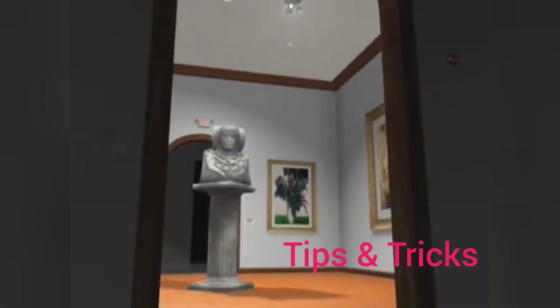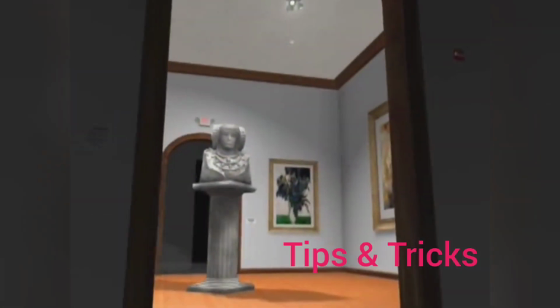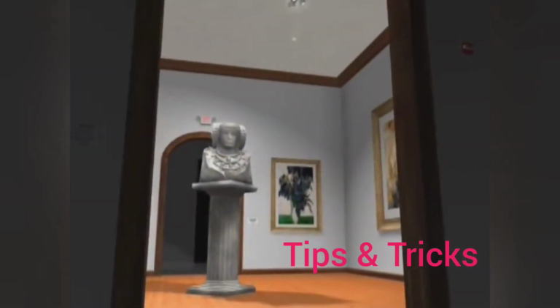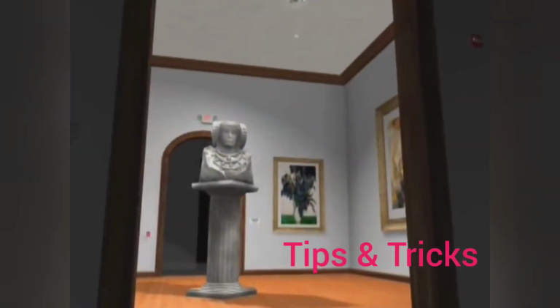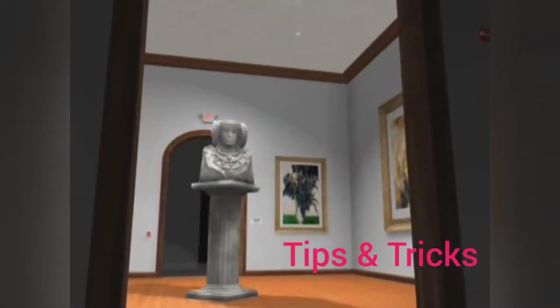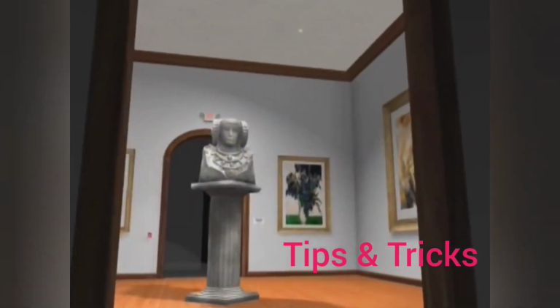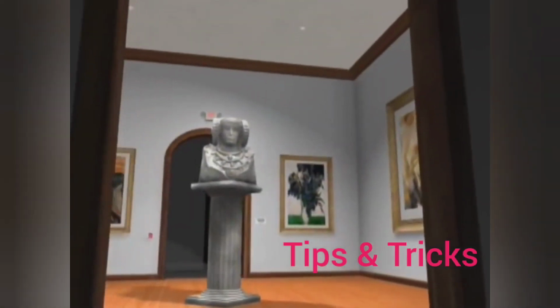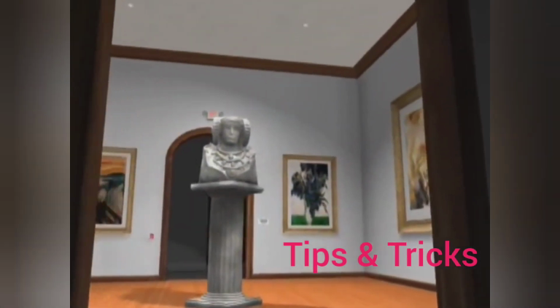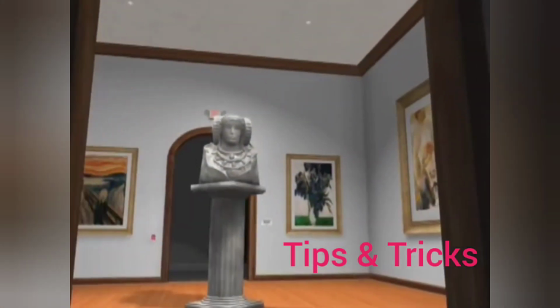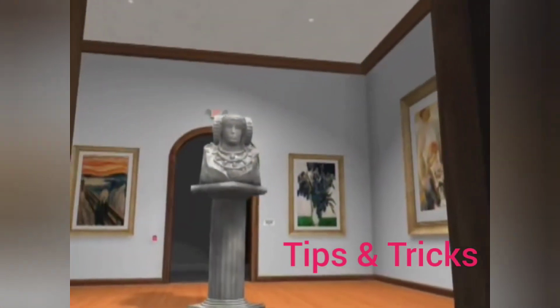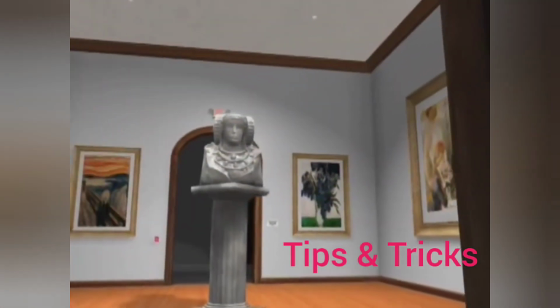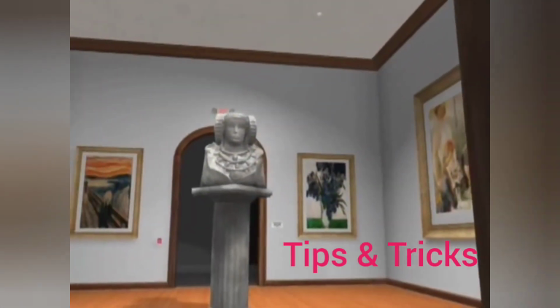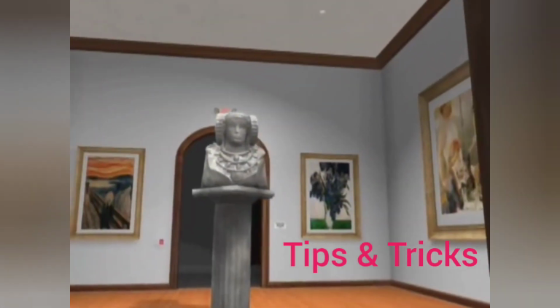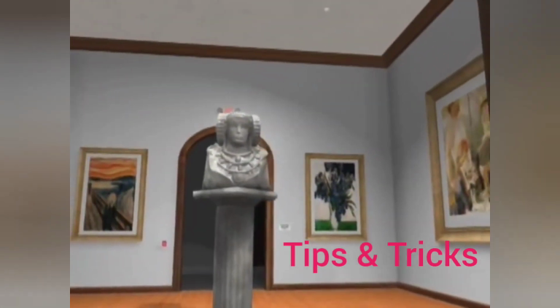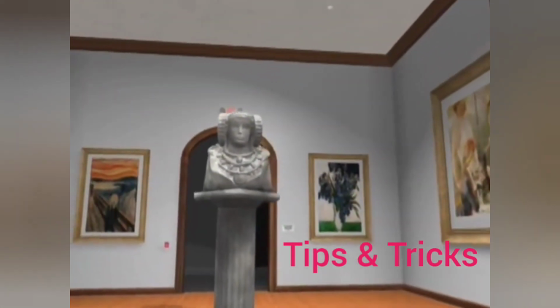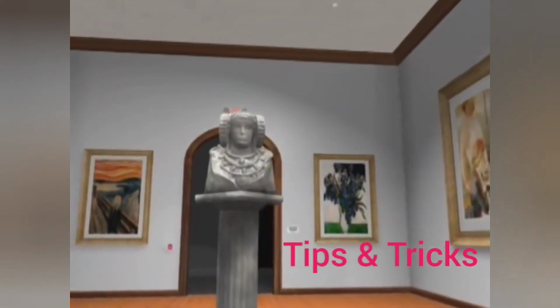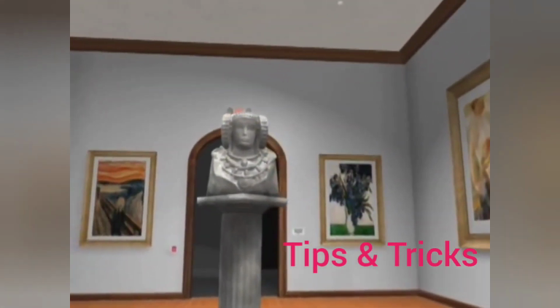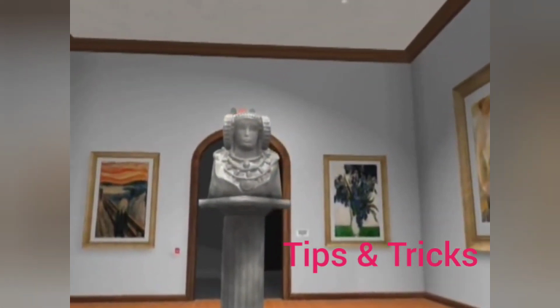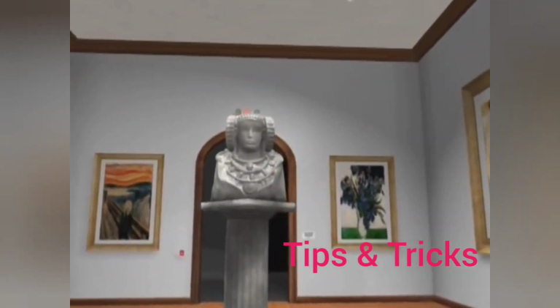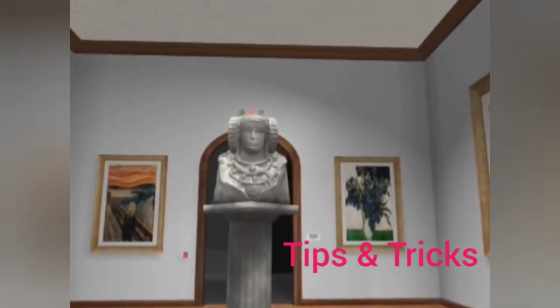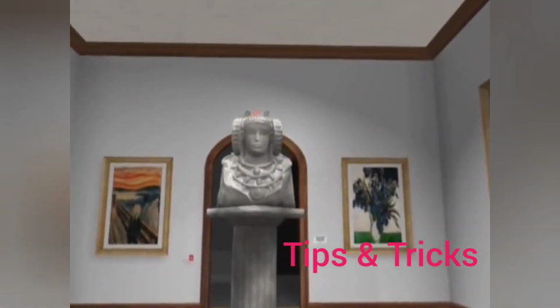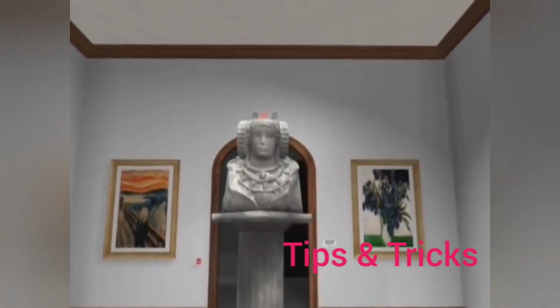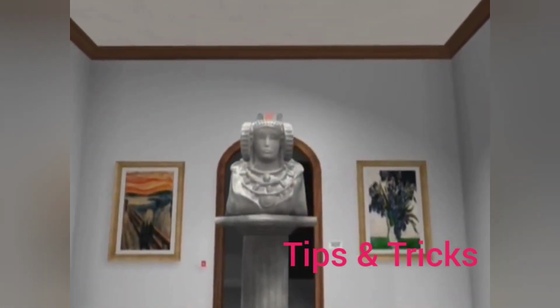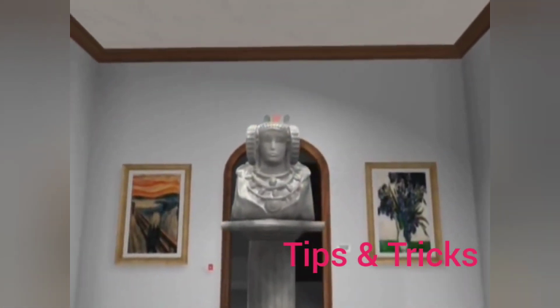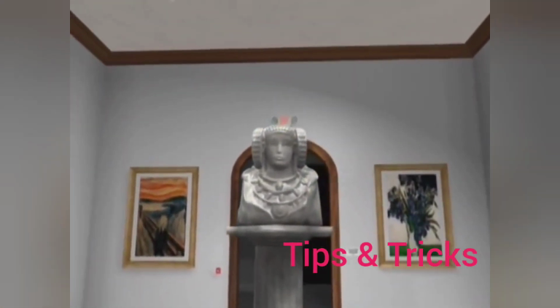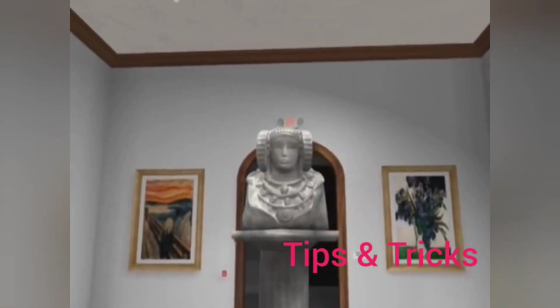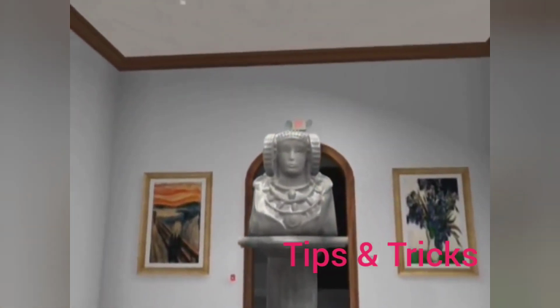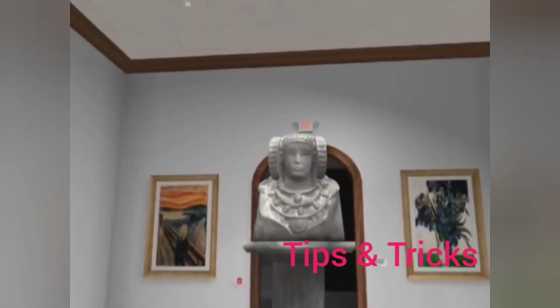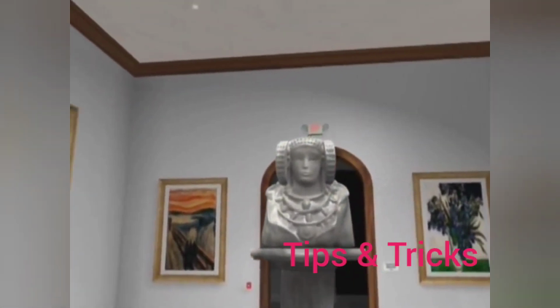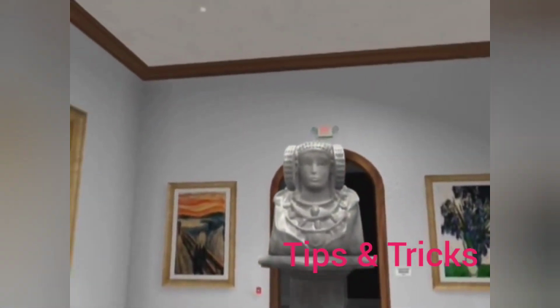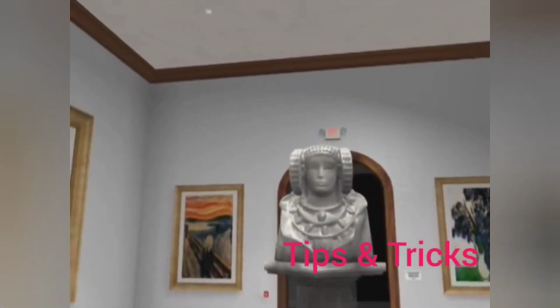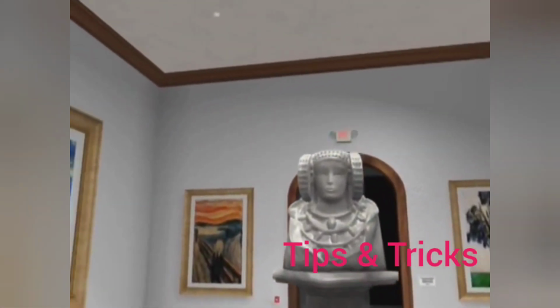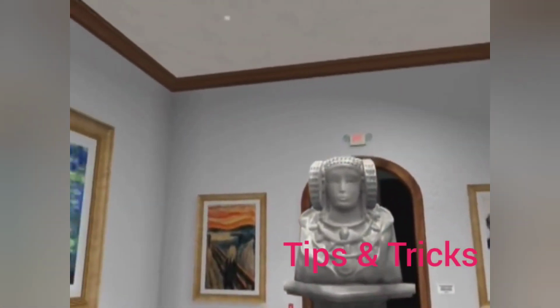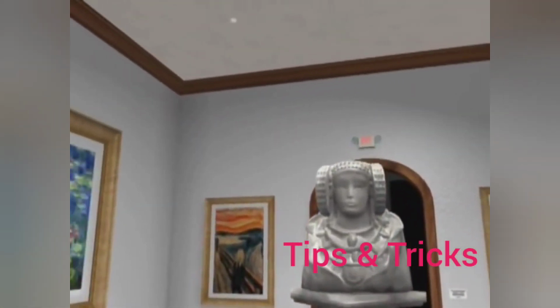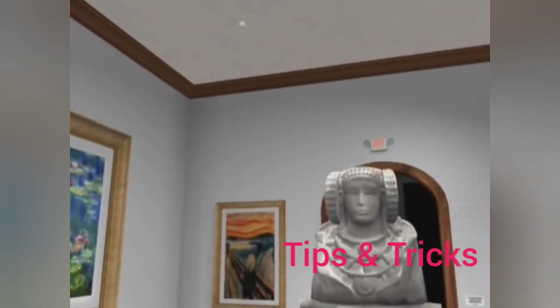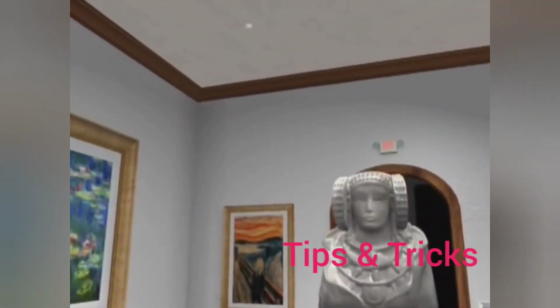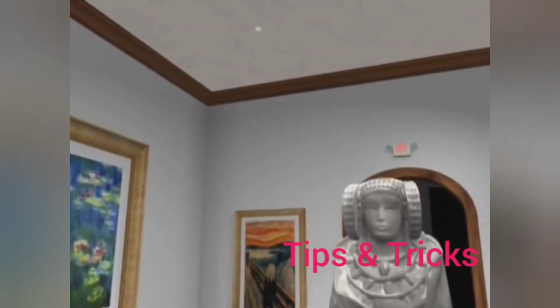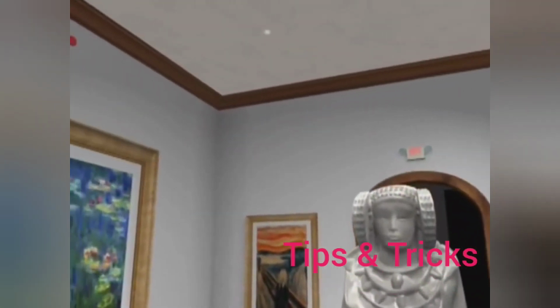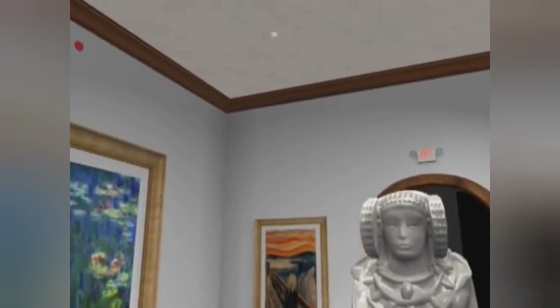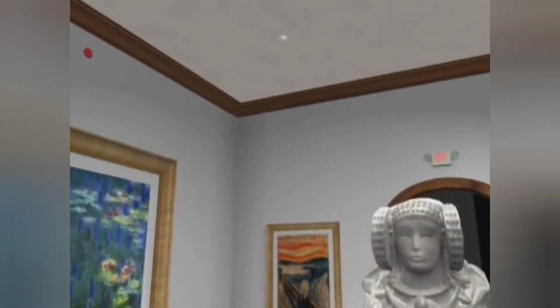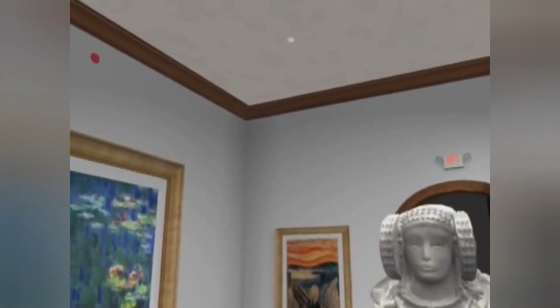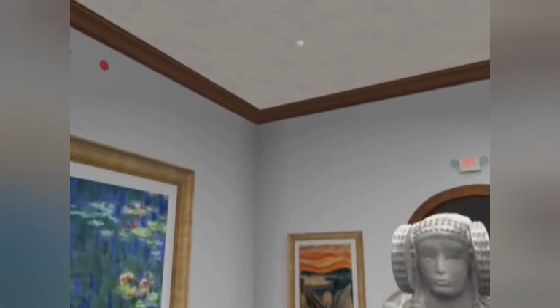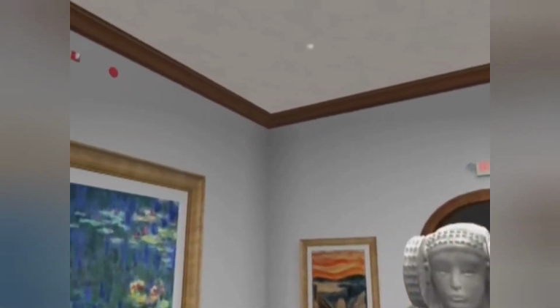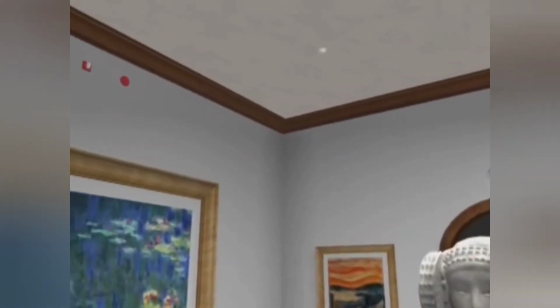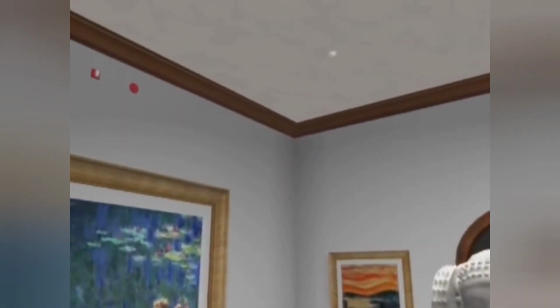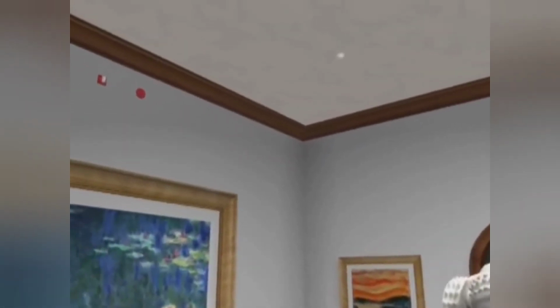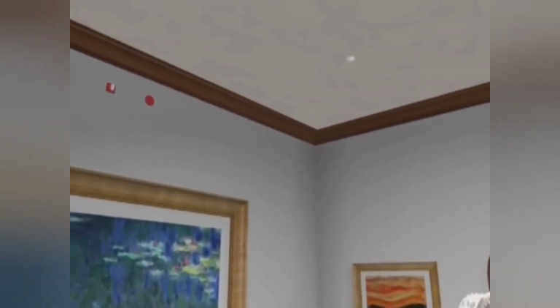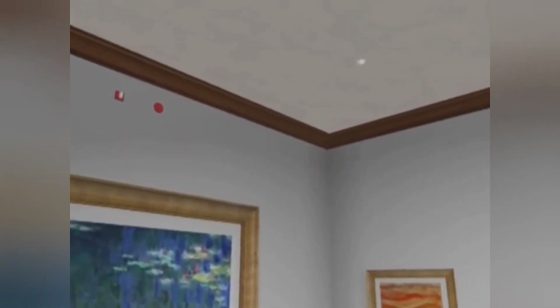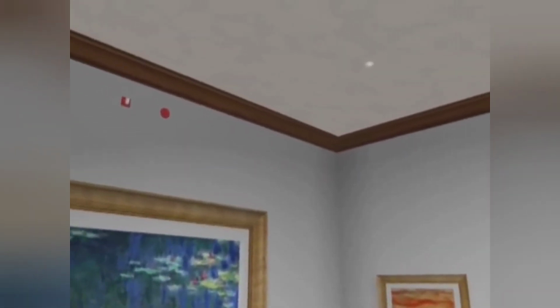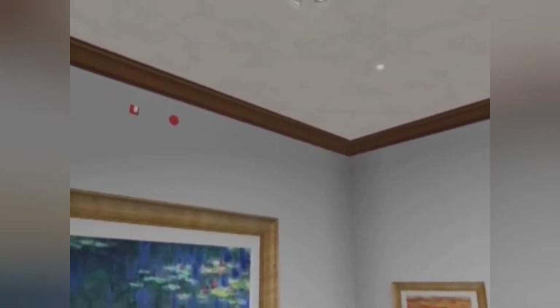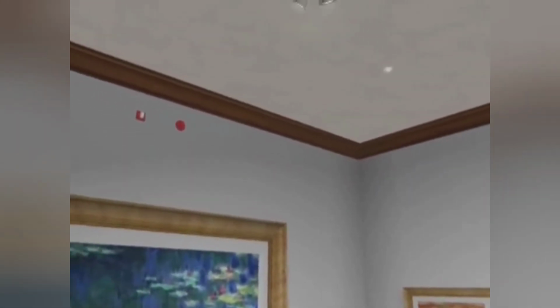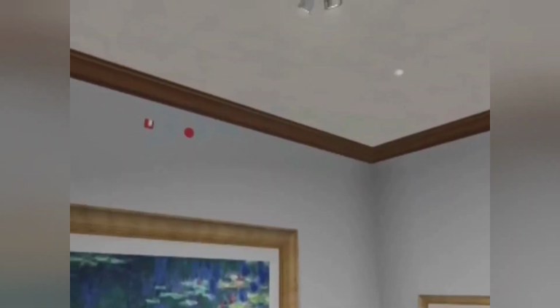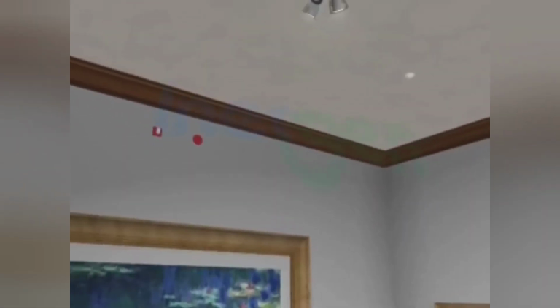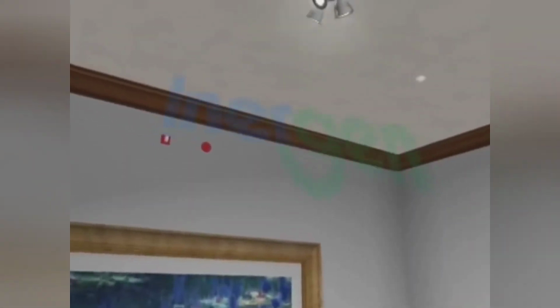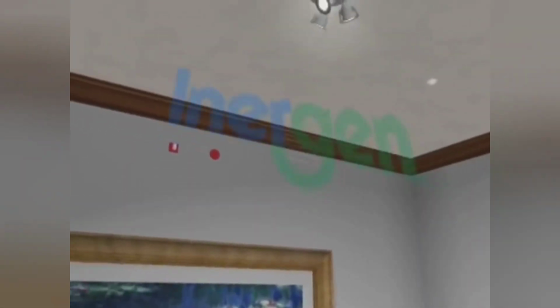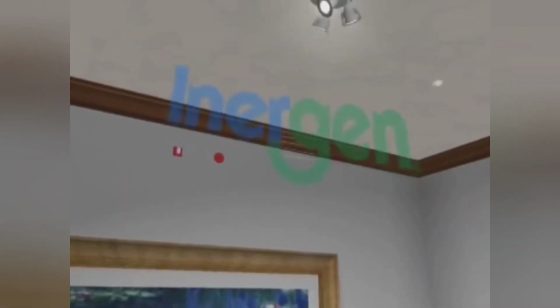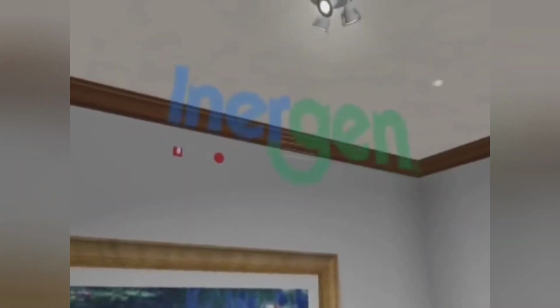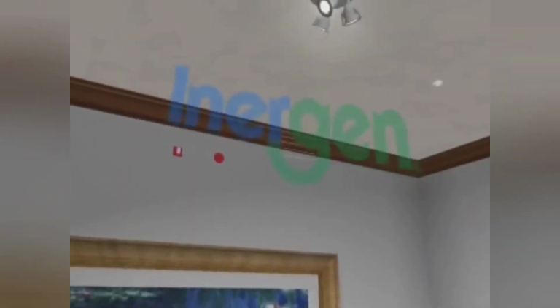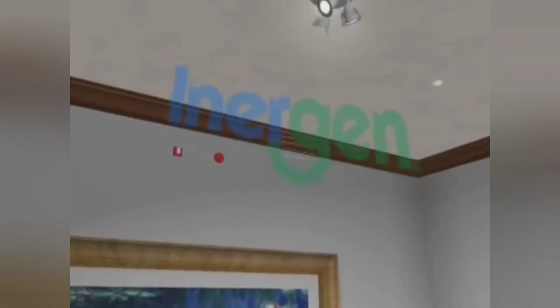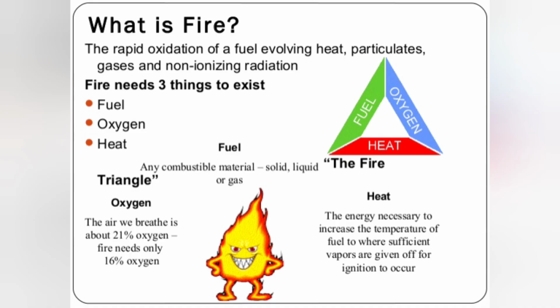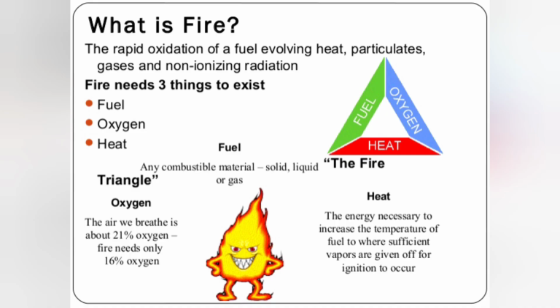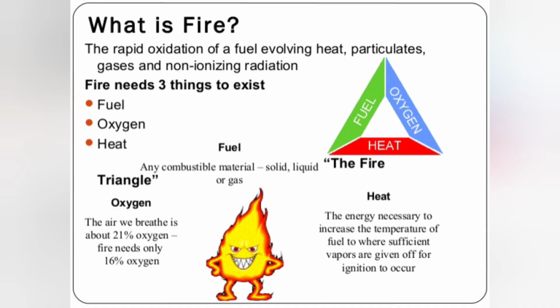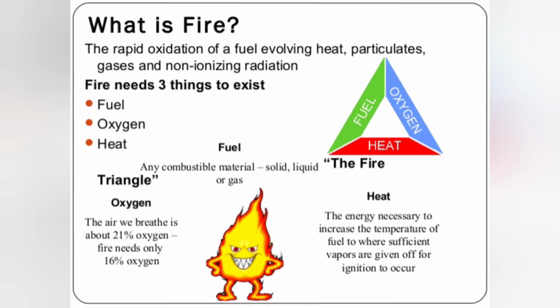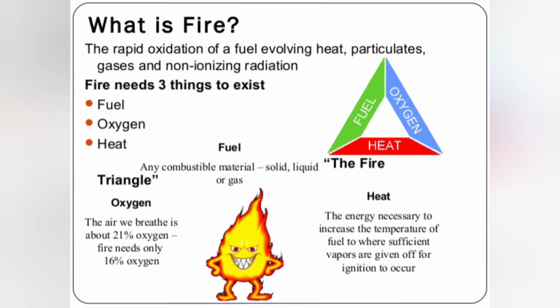Safe, effective, and environmentally harmless, Inogen is the clean agent that works.